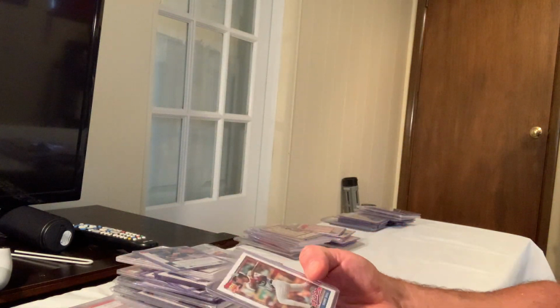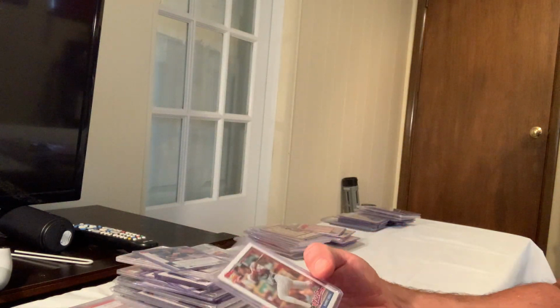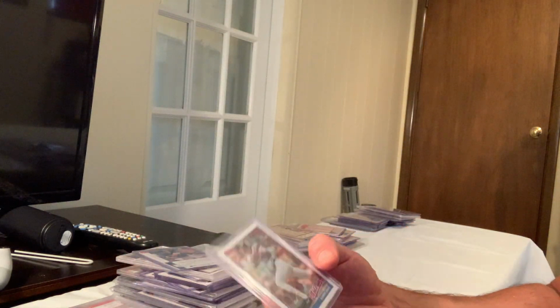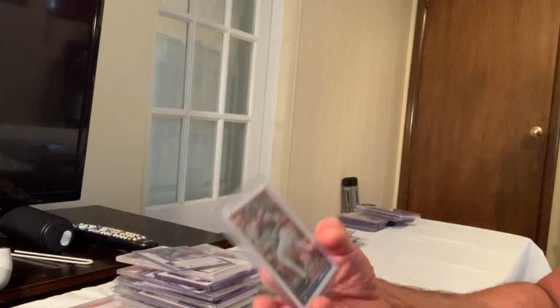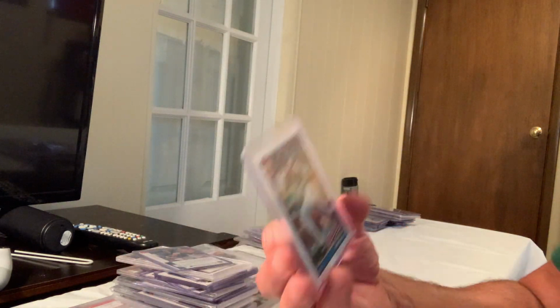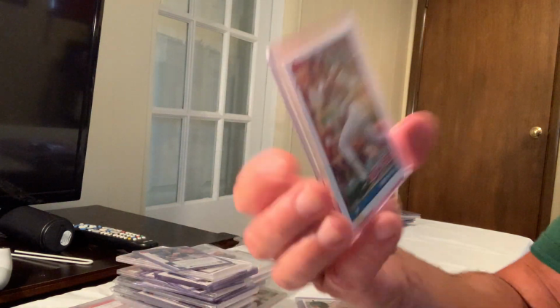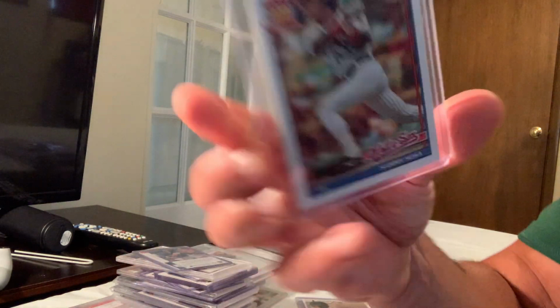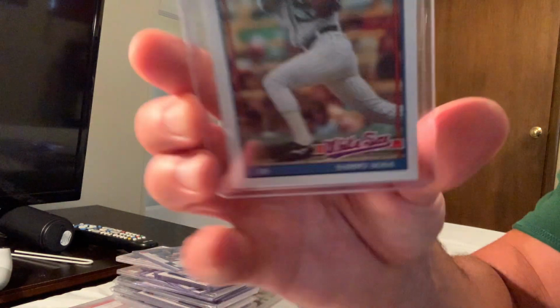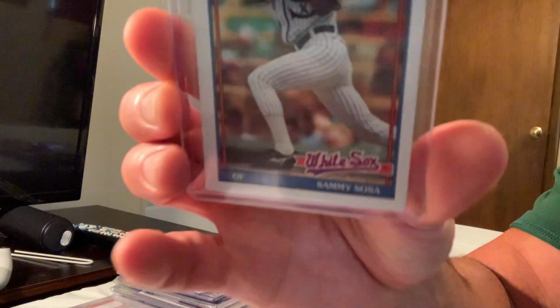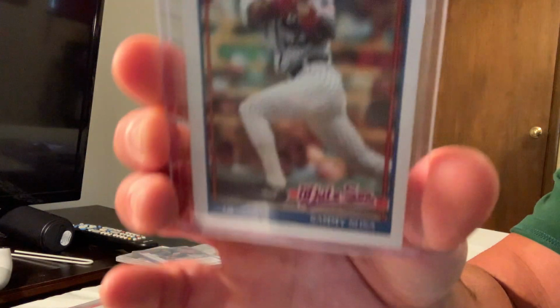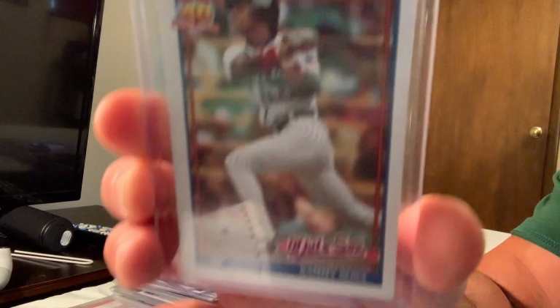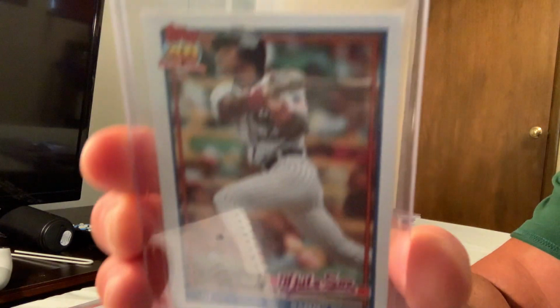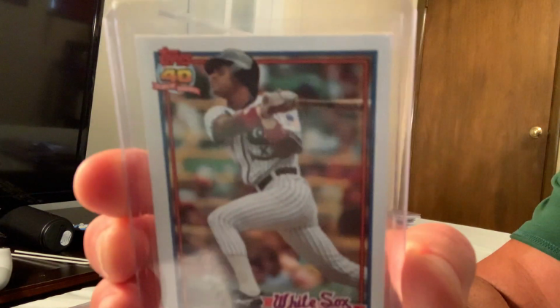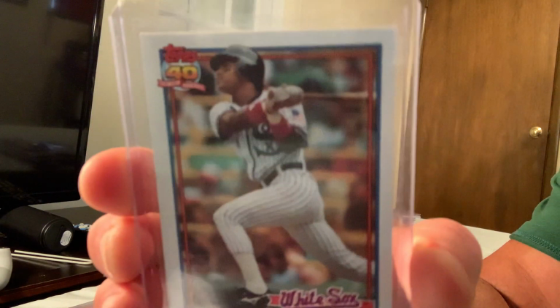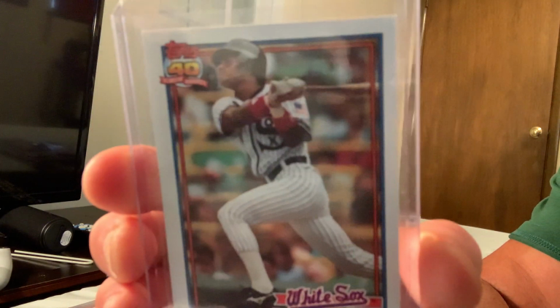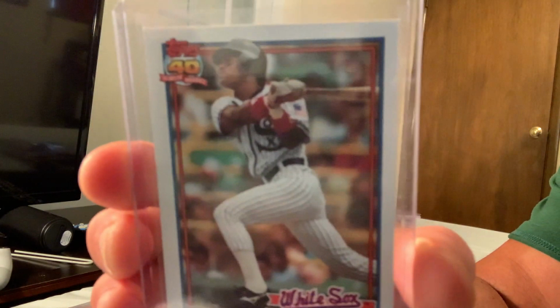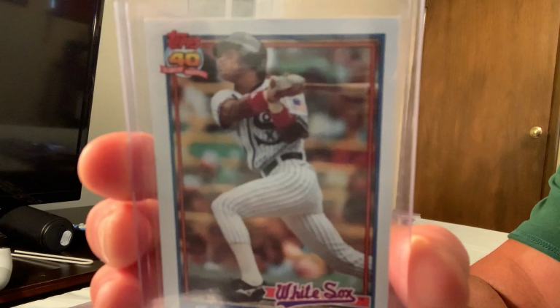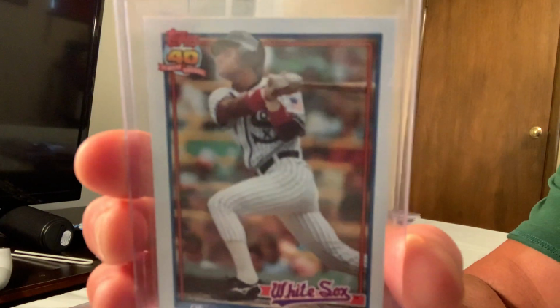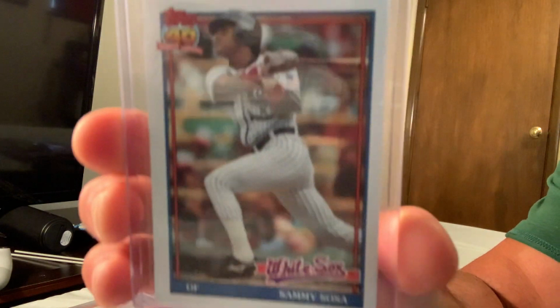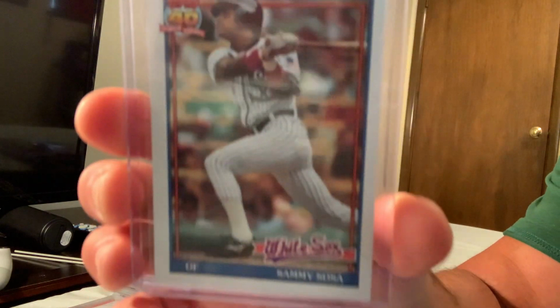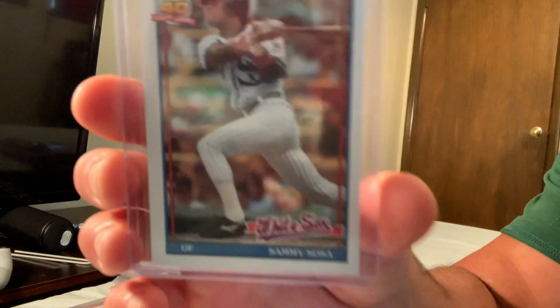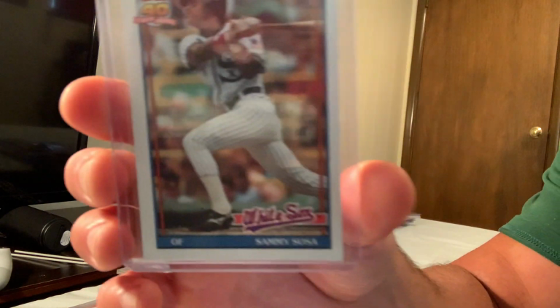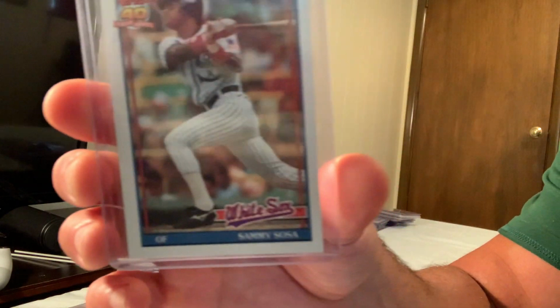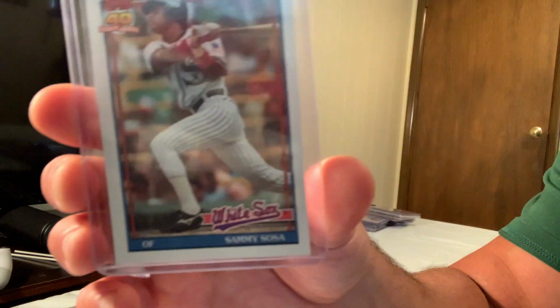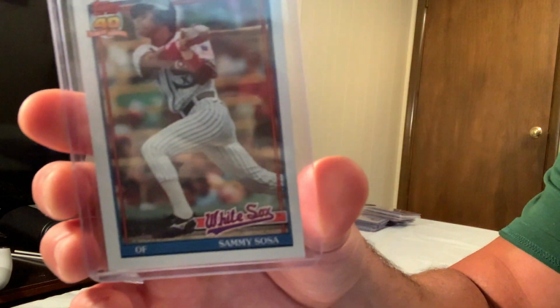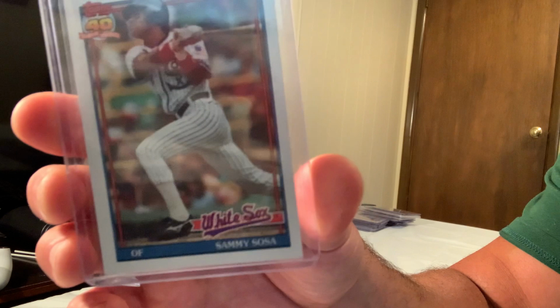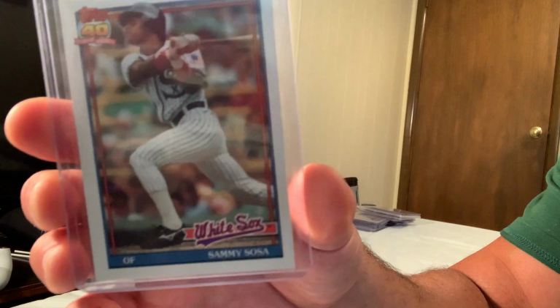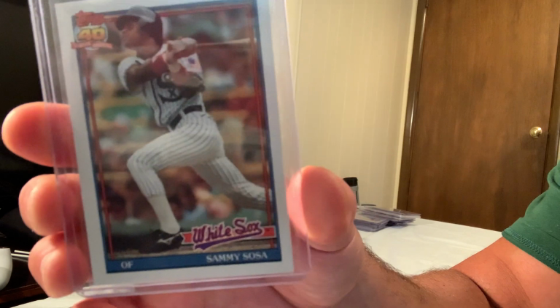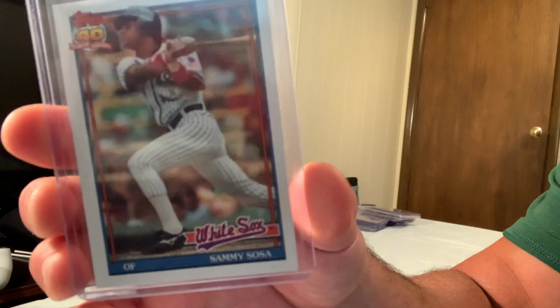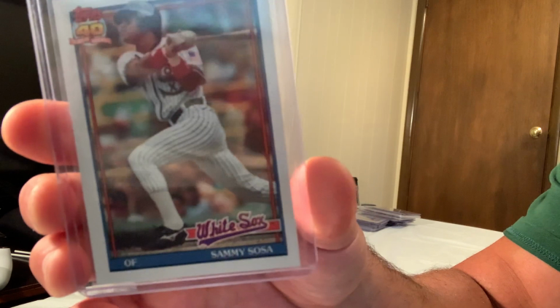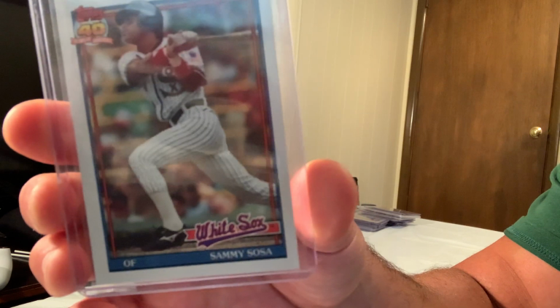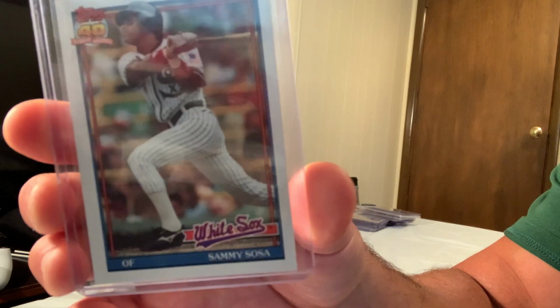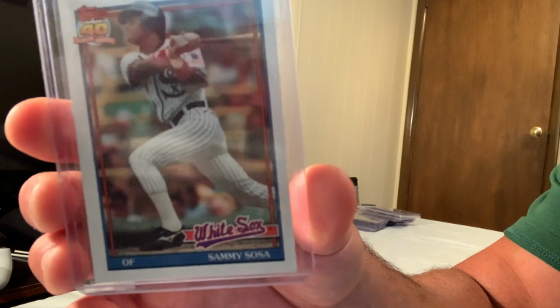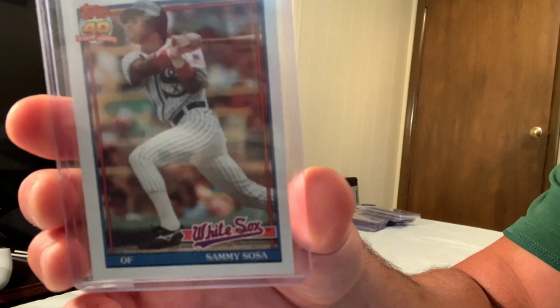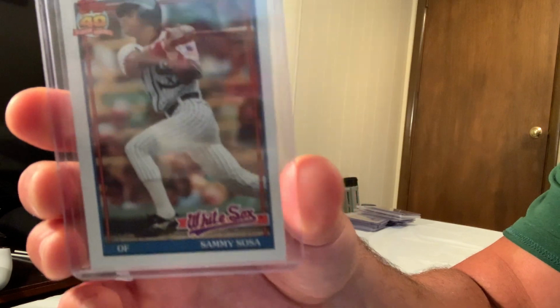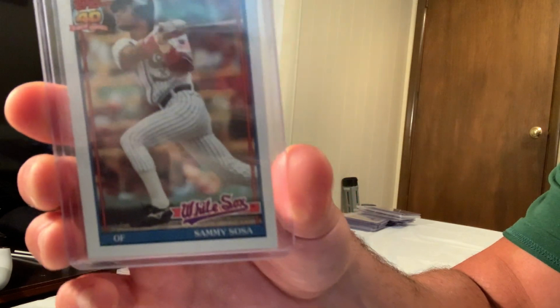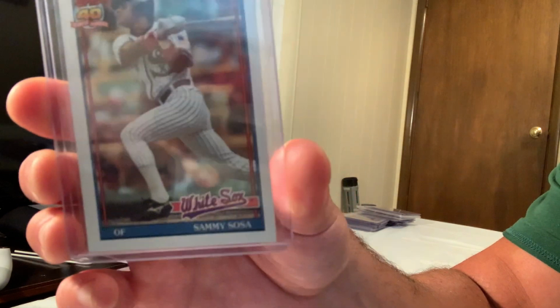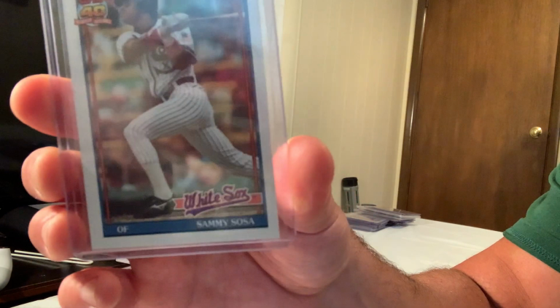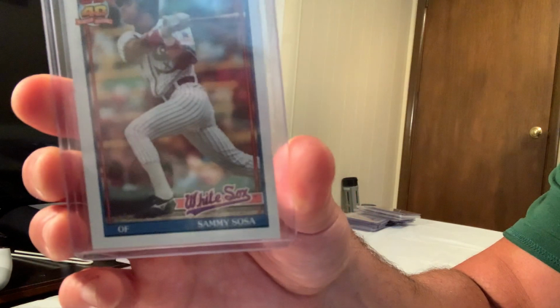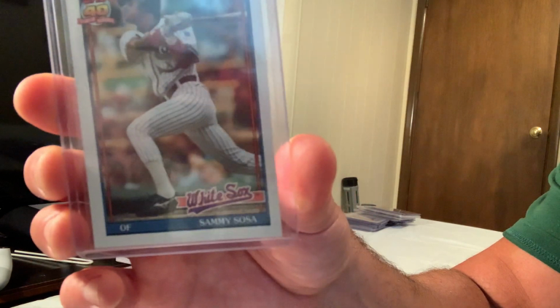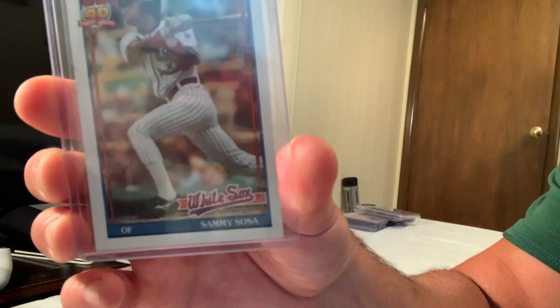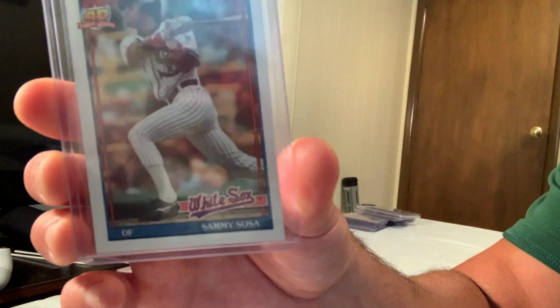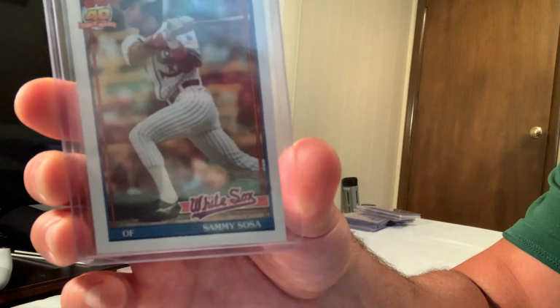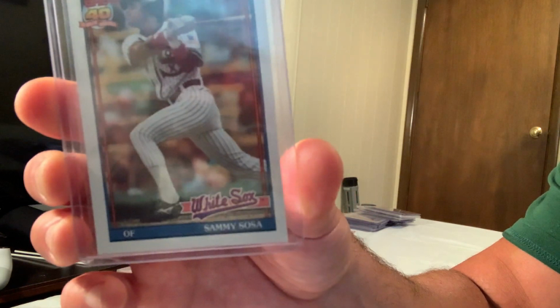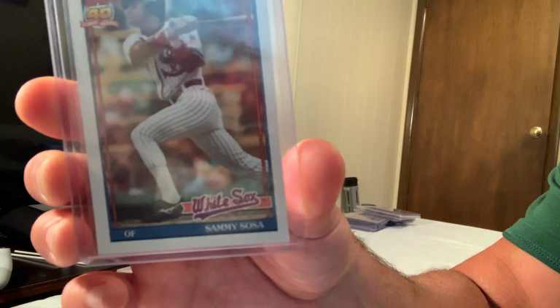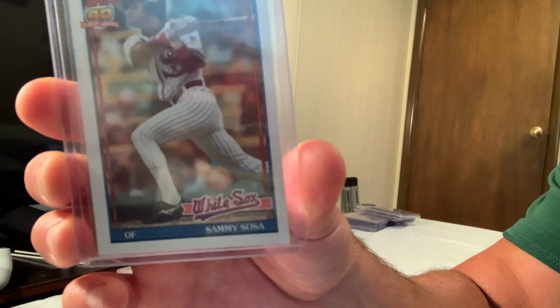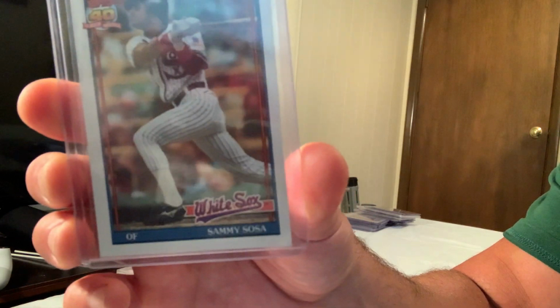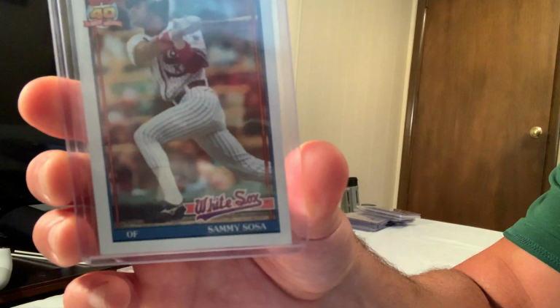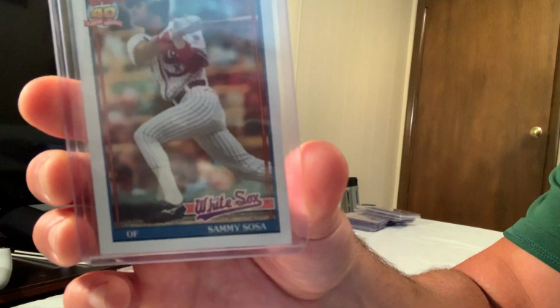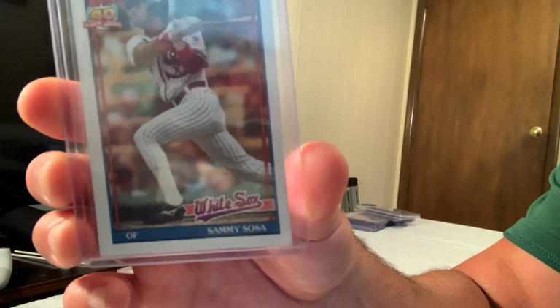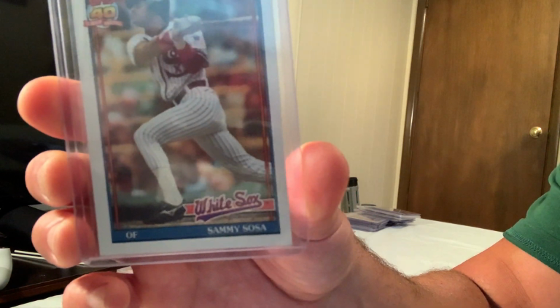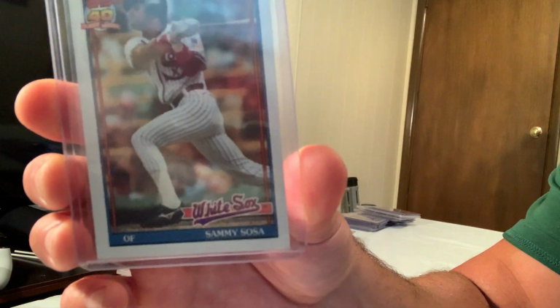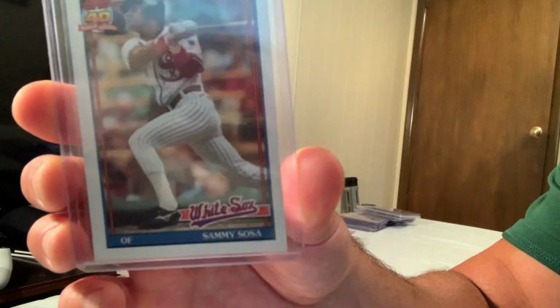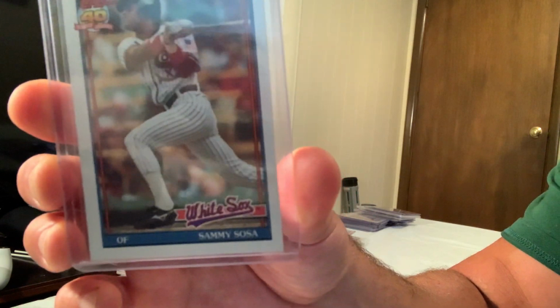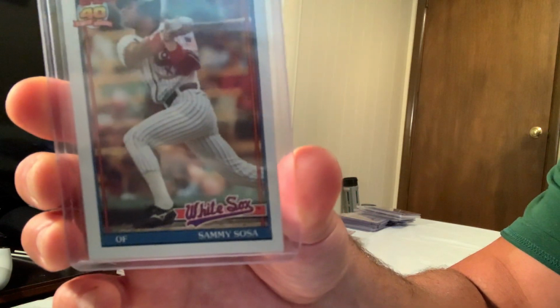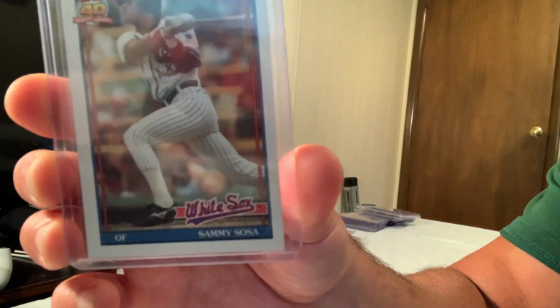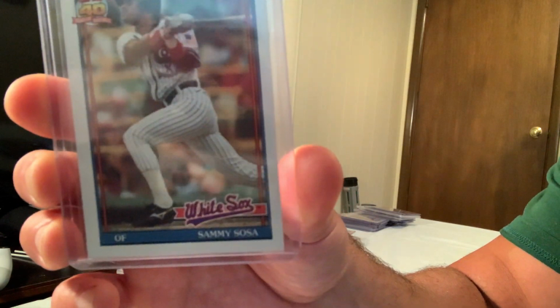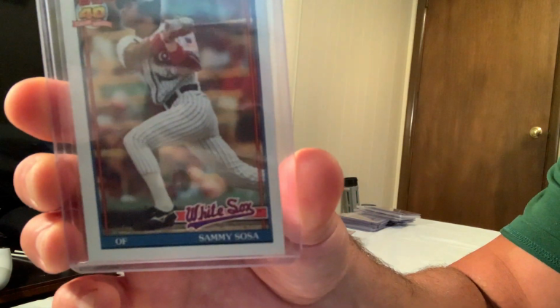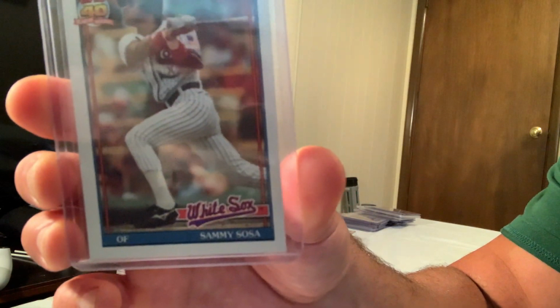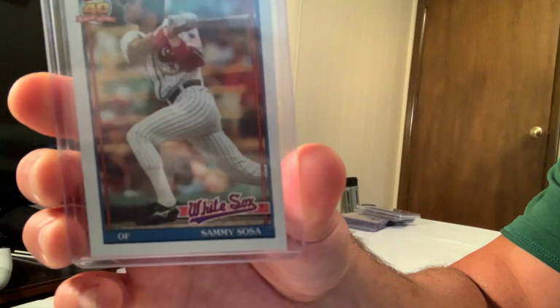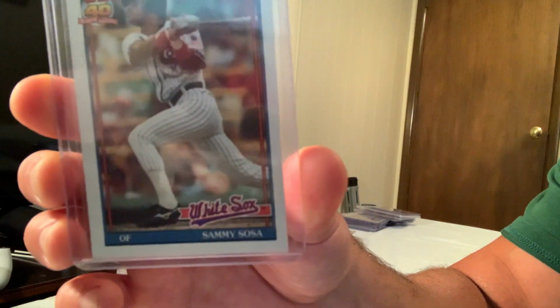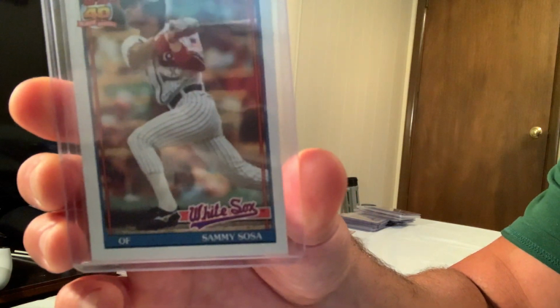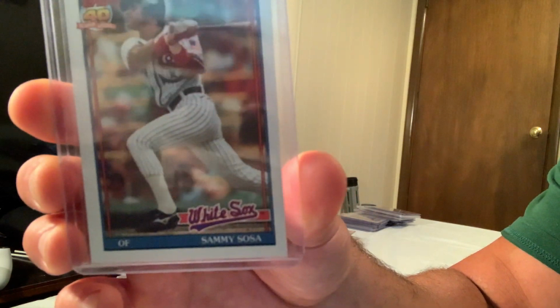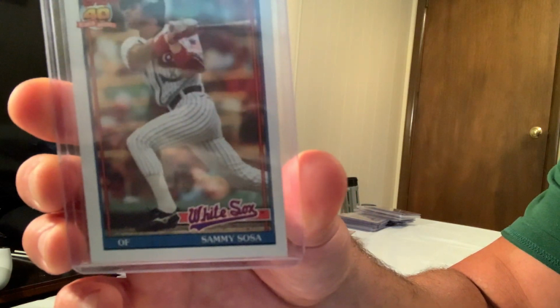The Sammy Sosa 1991 Topps — not sure why this sold for so much, but it sold for $75.